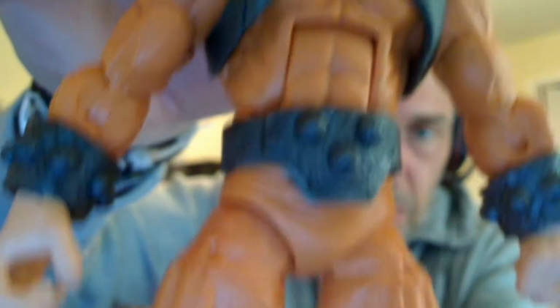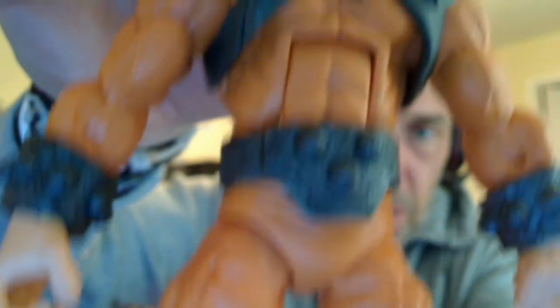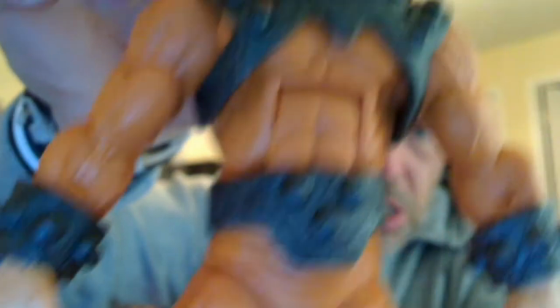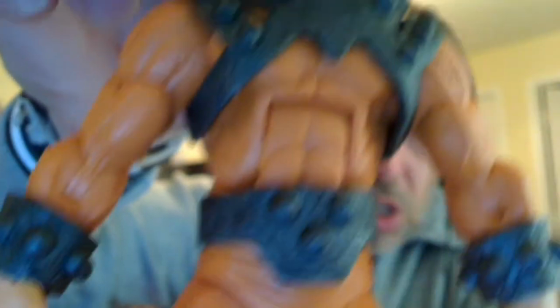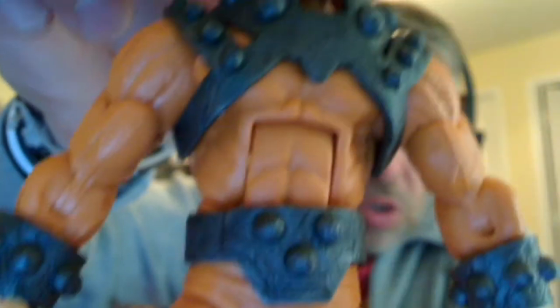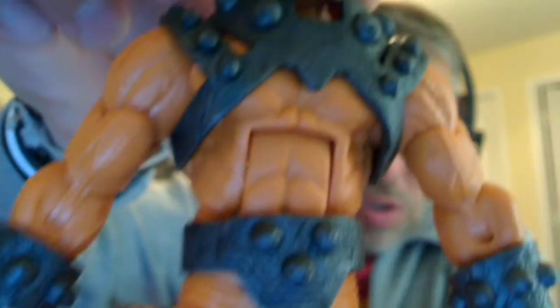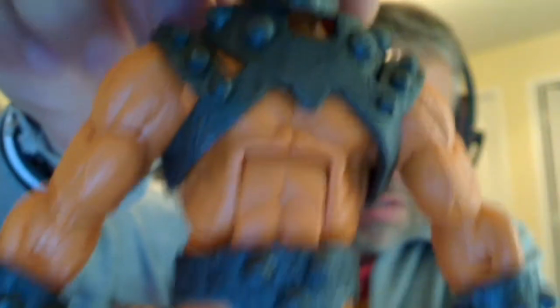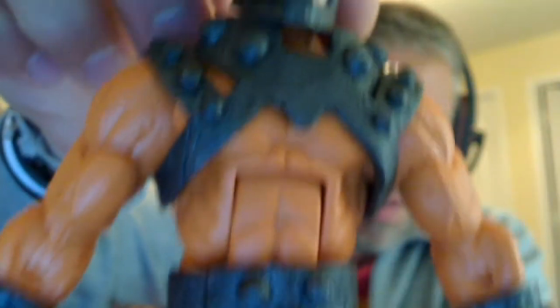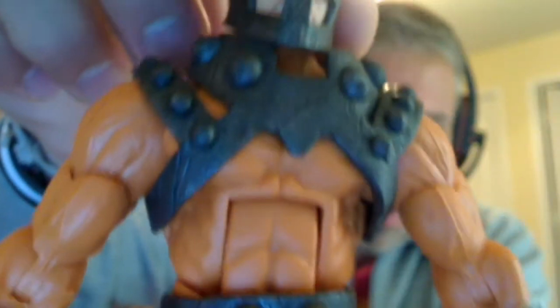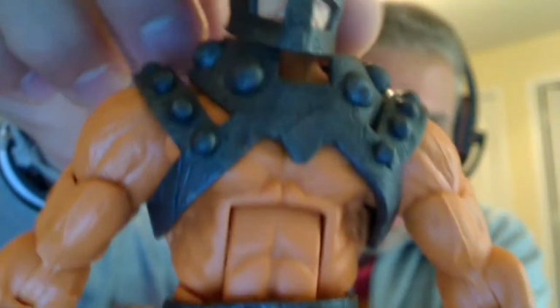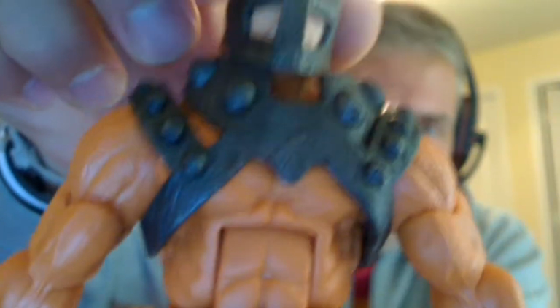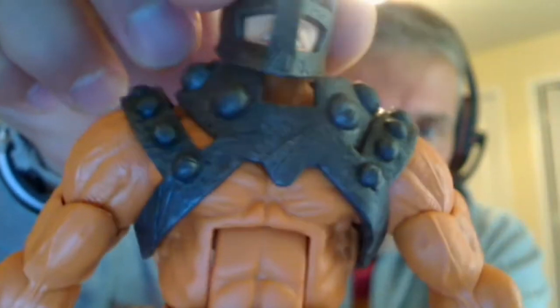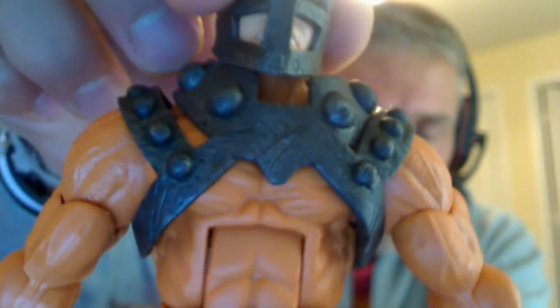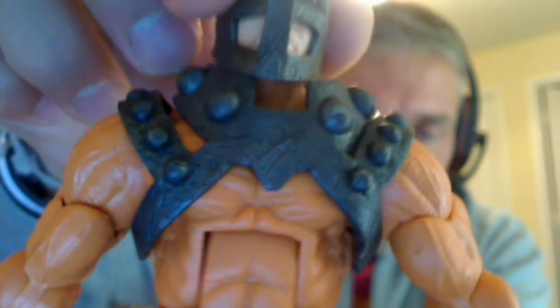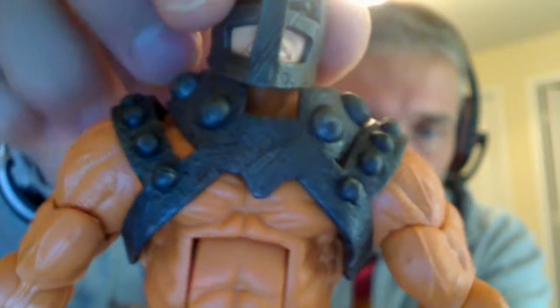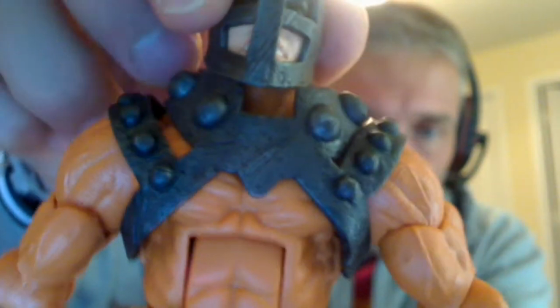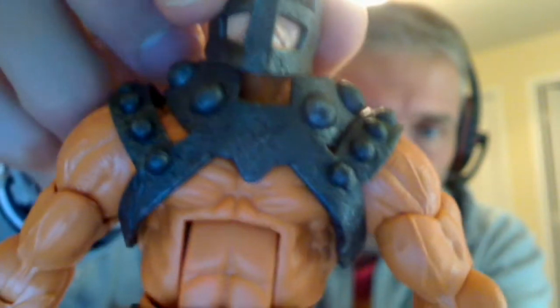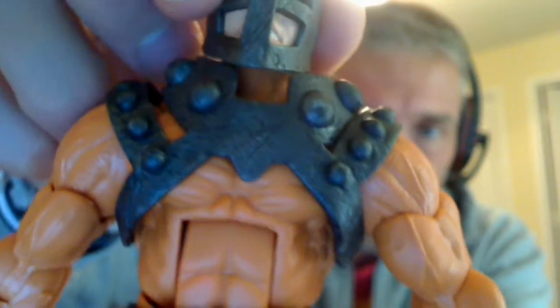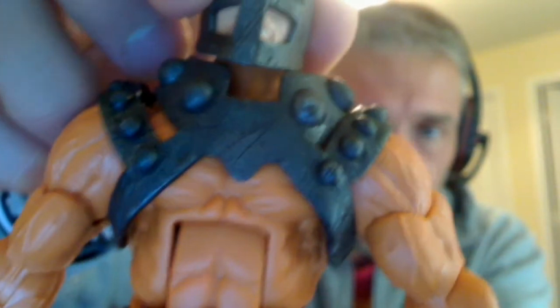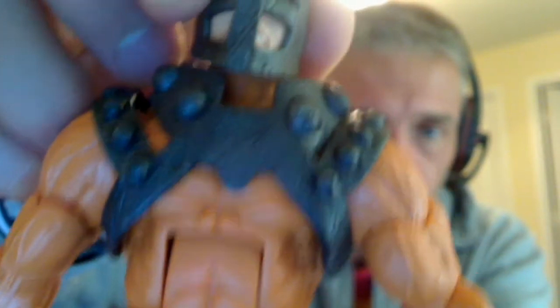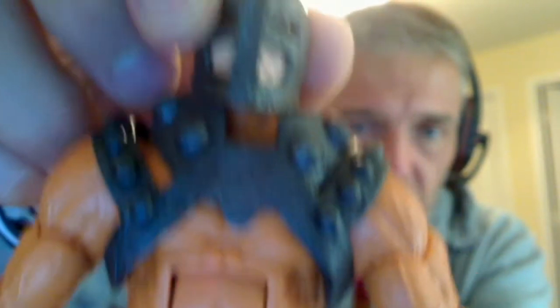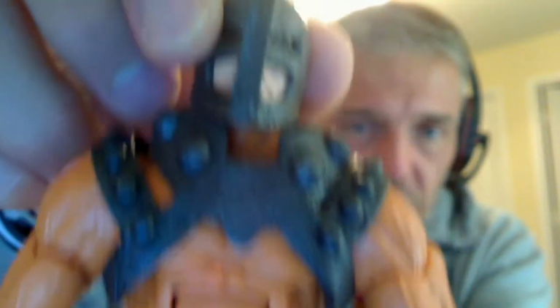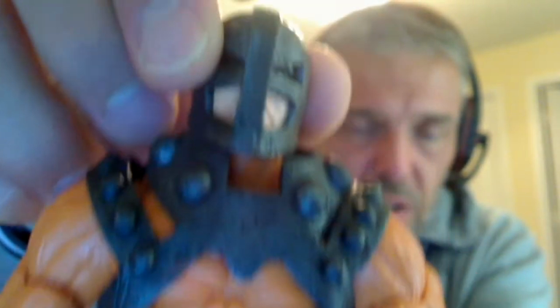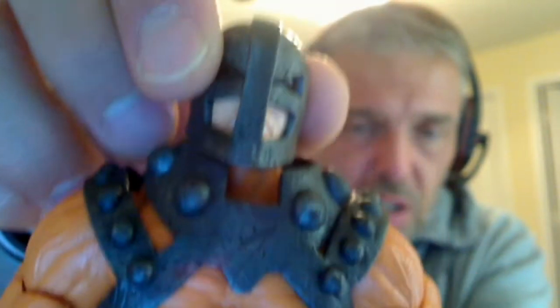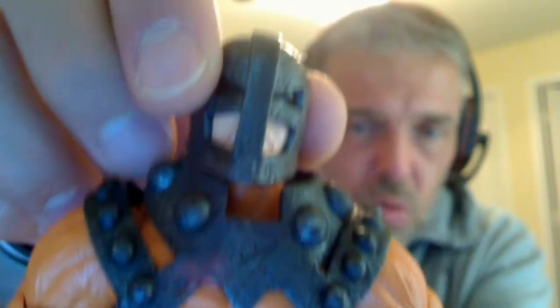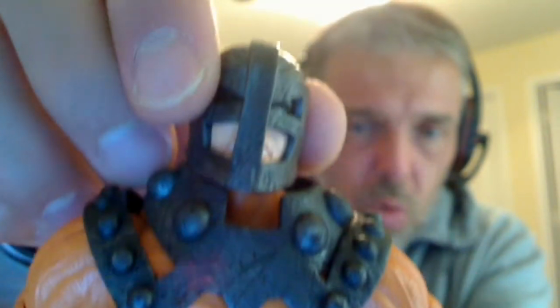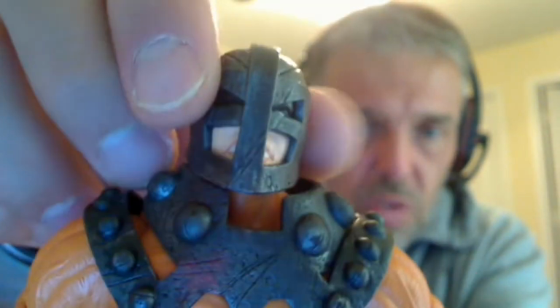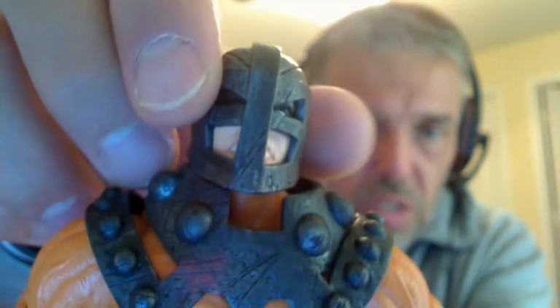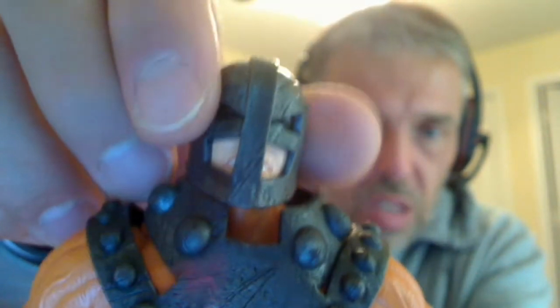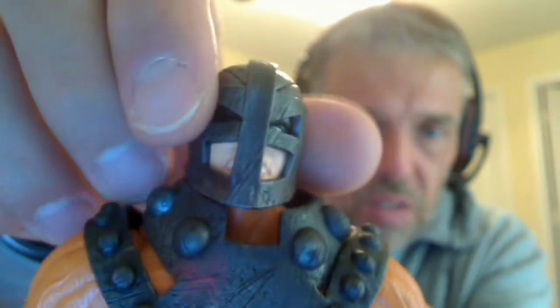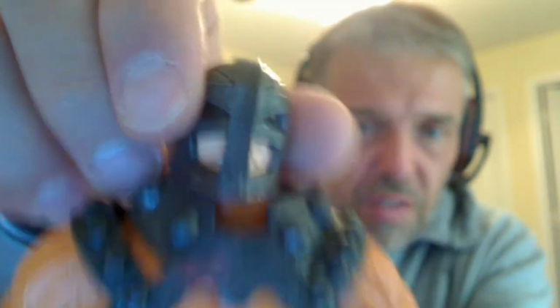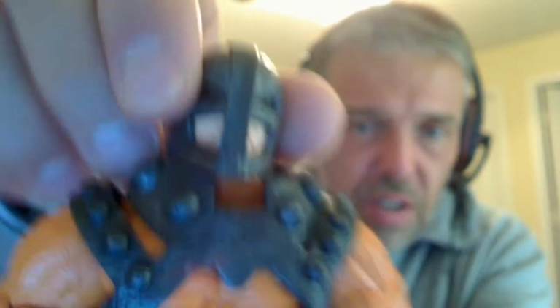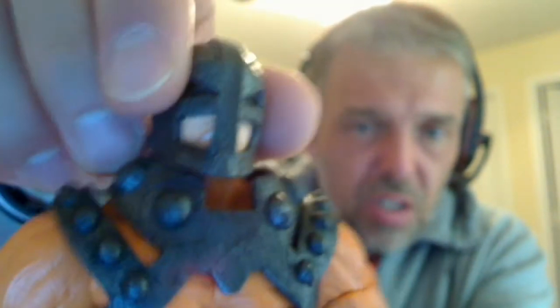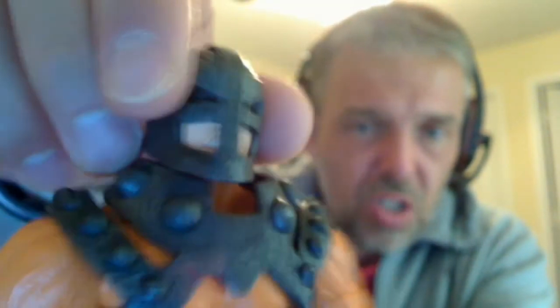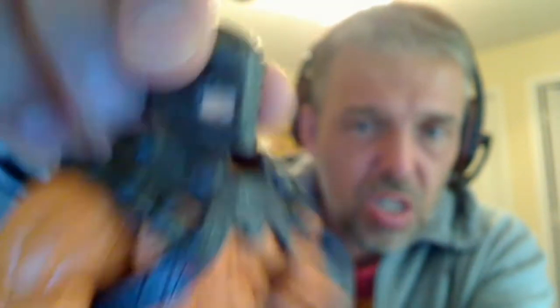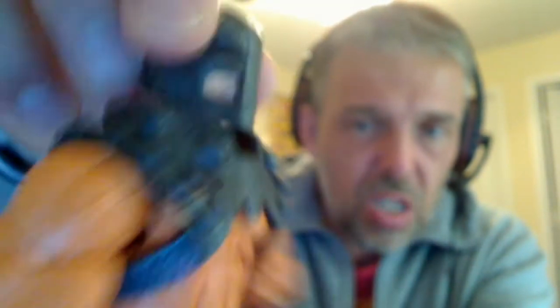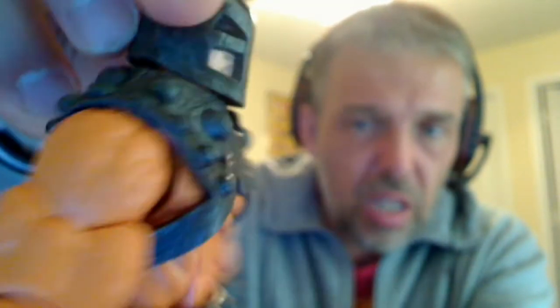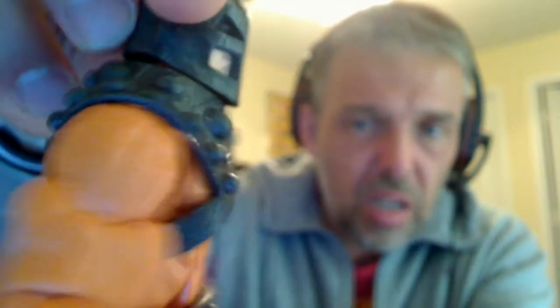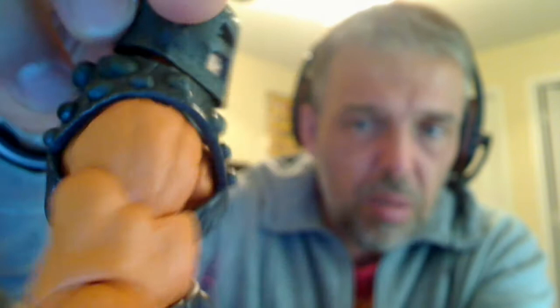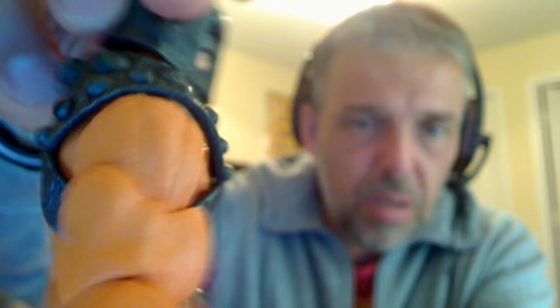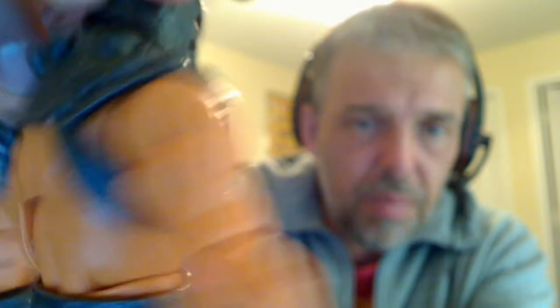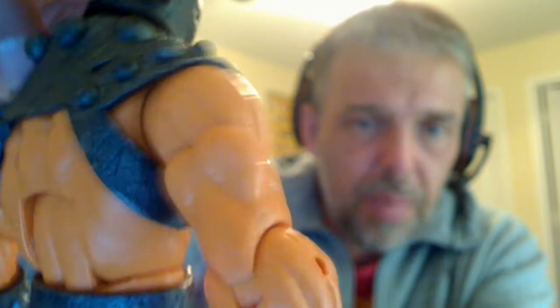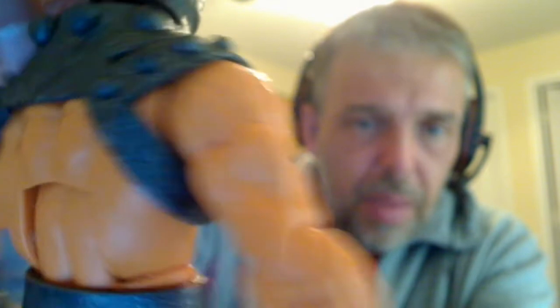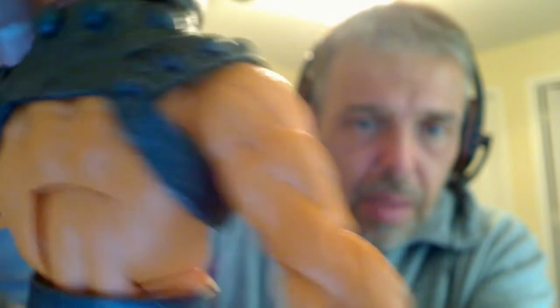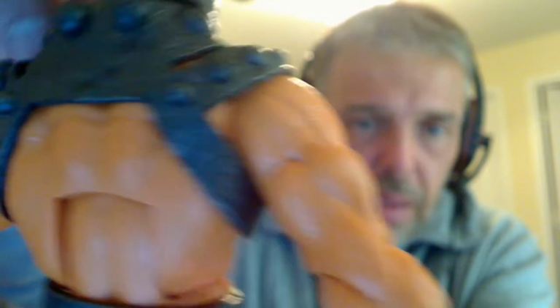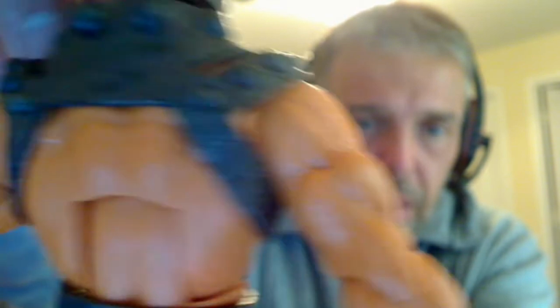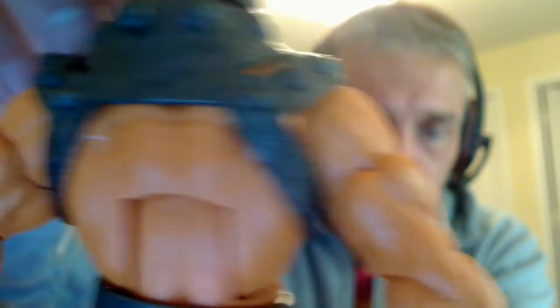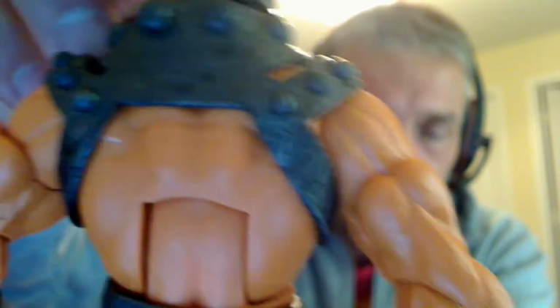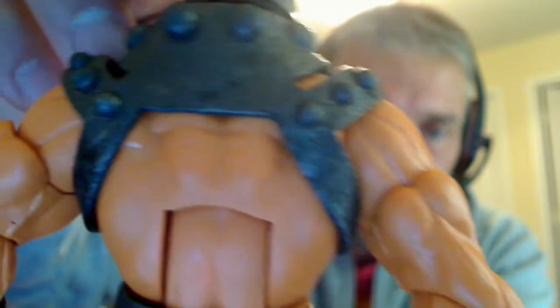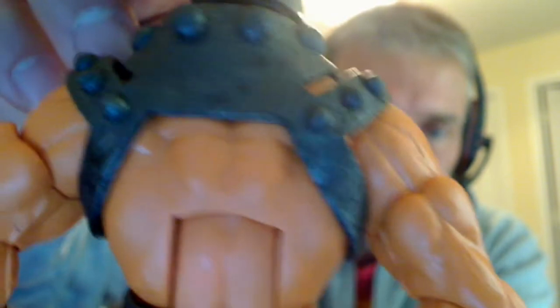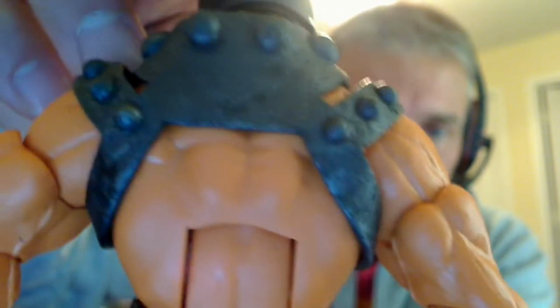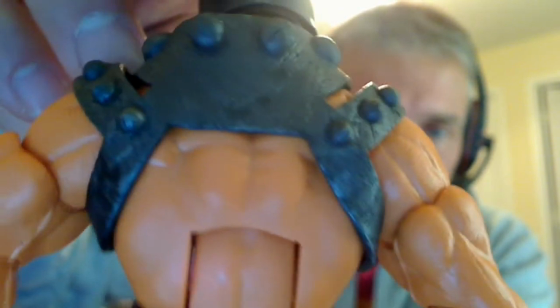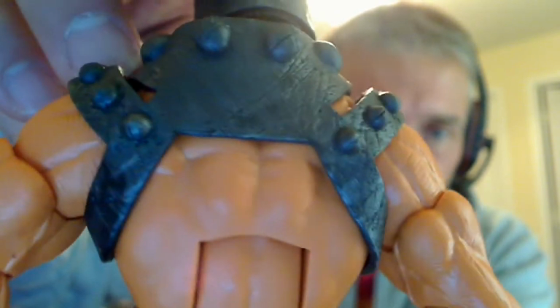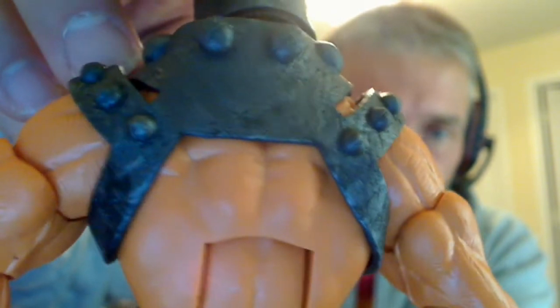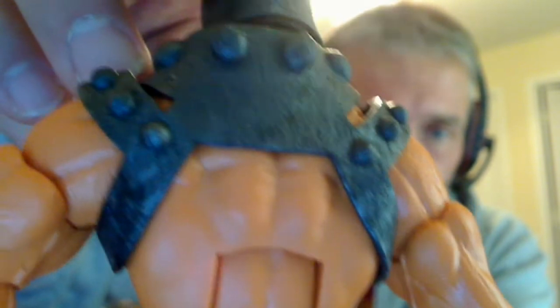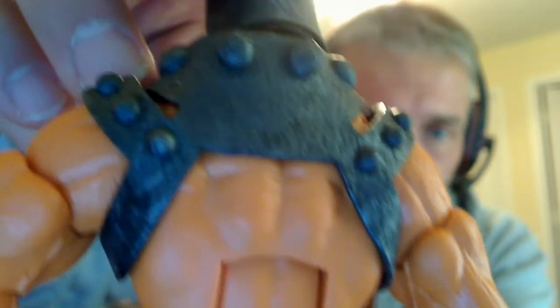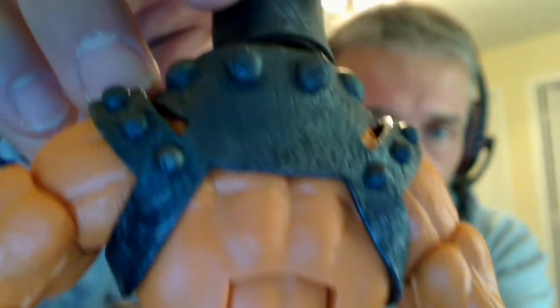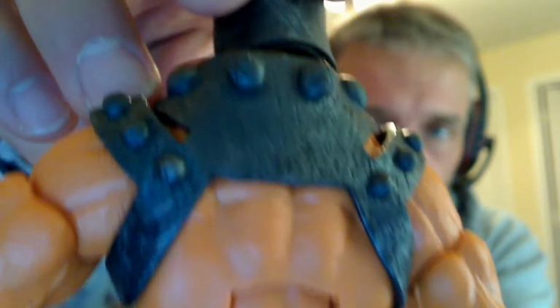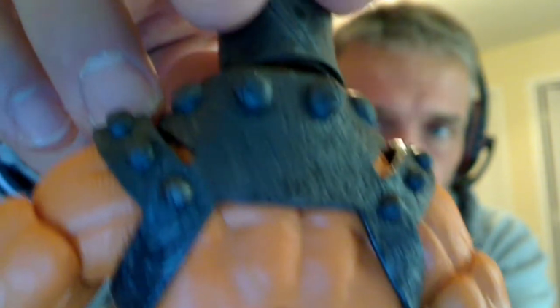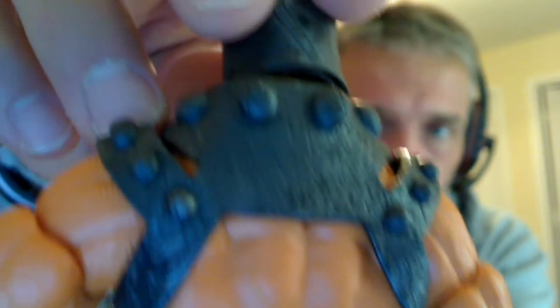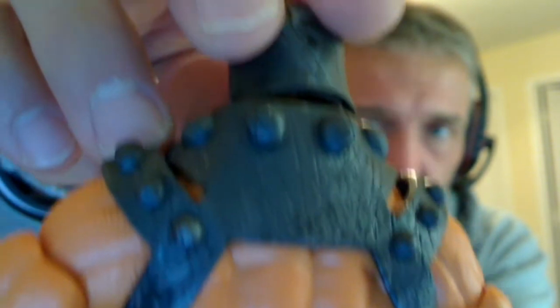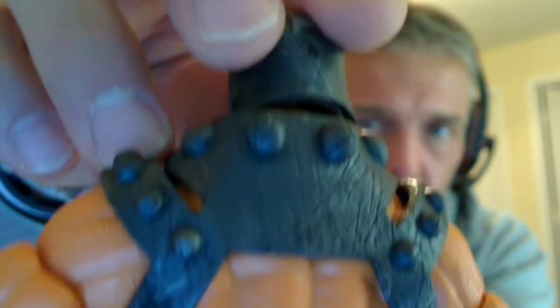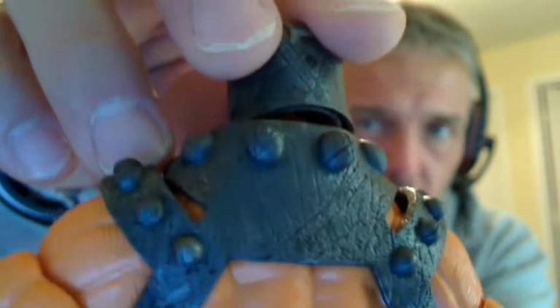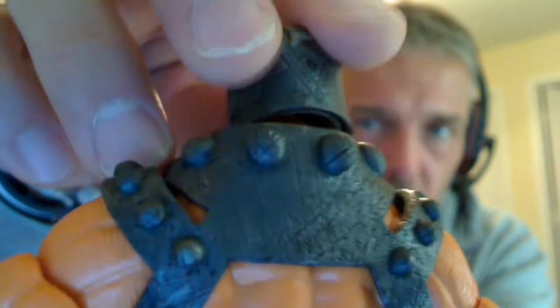He kind of dwarfs the other figures just a little bit, but pretty solid overall.